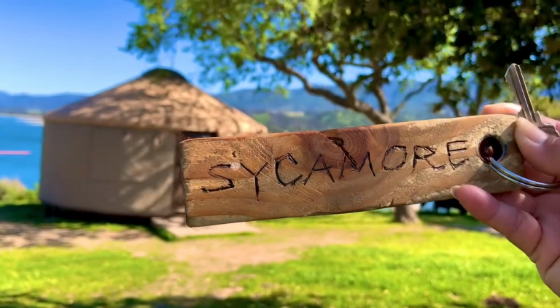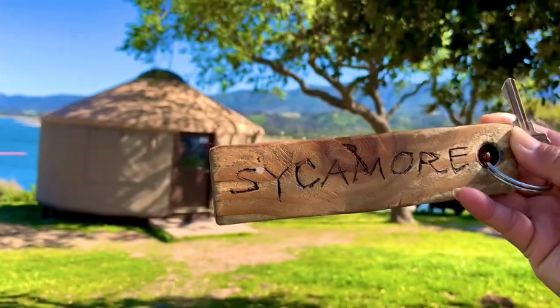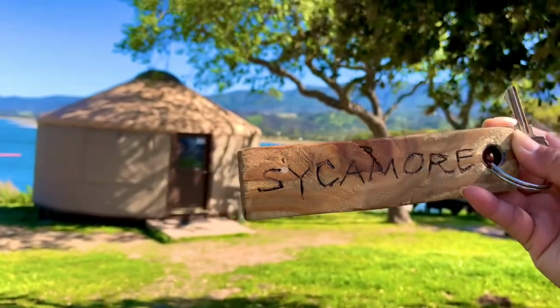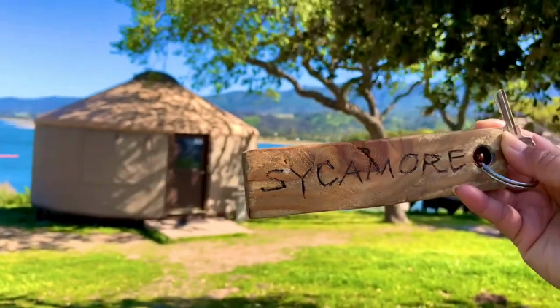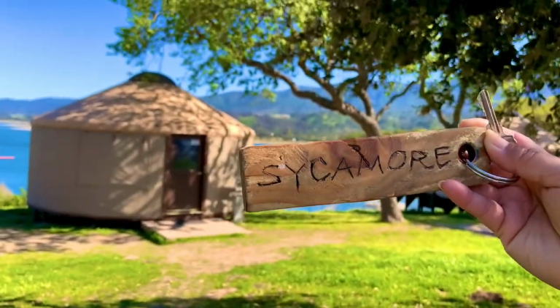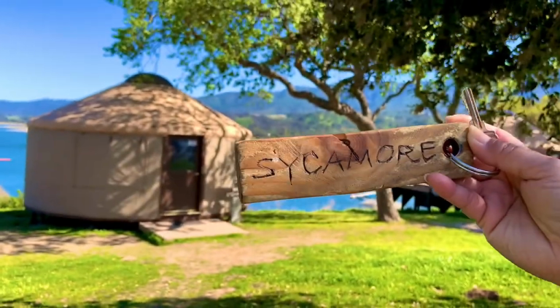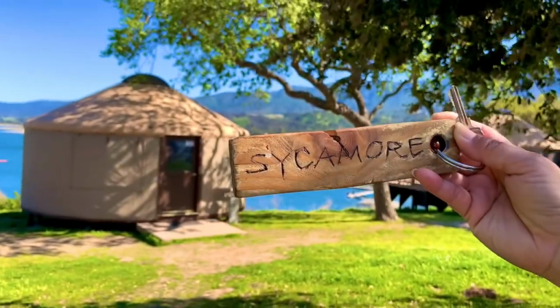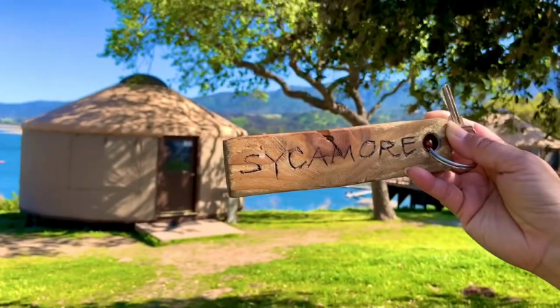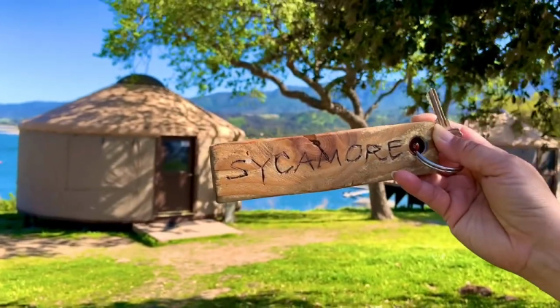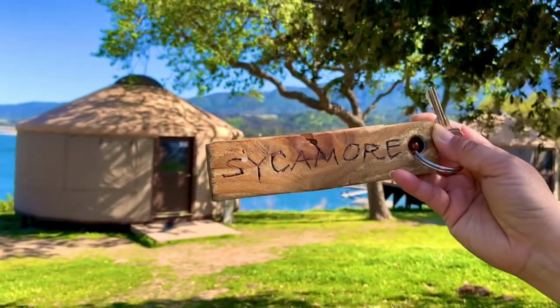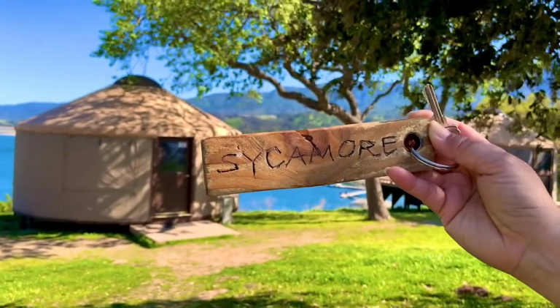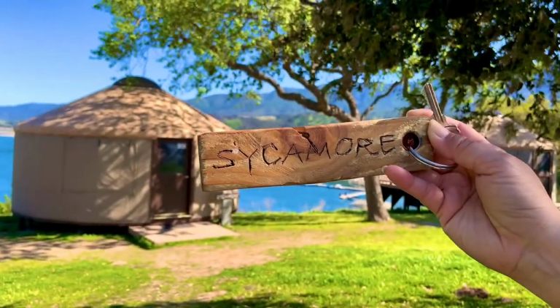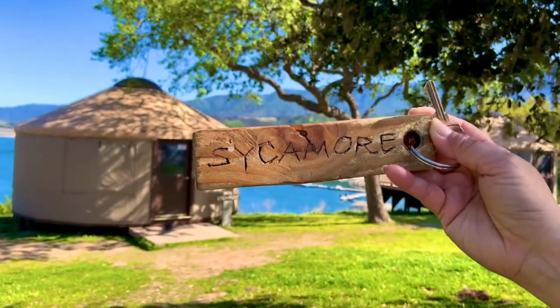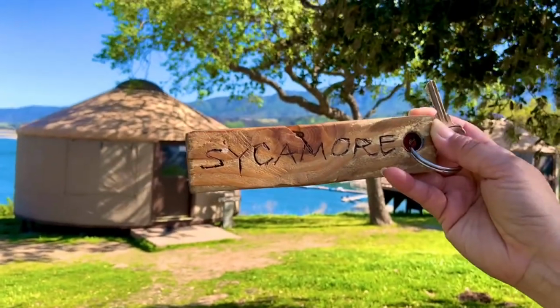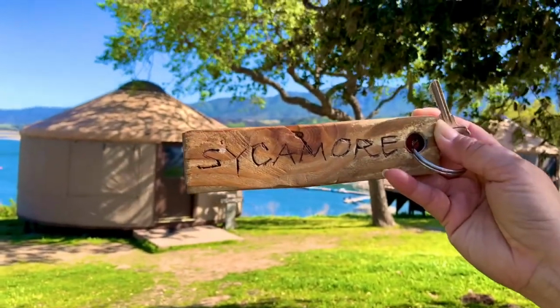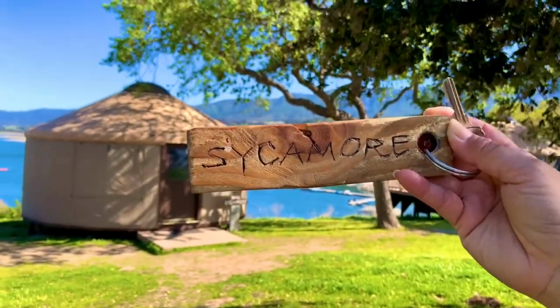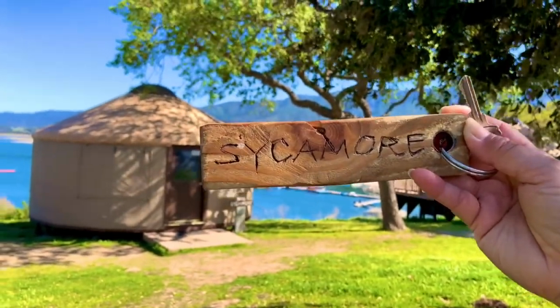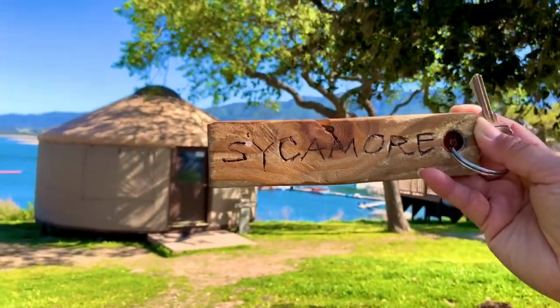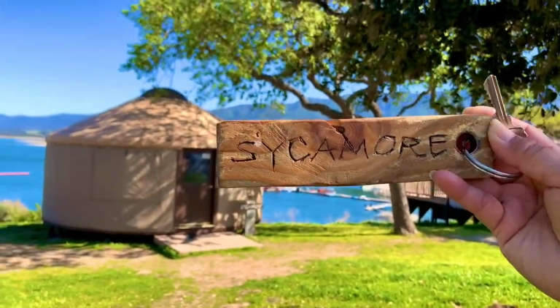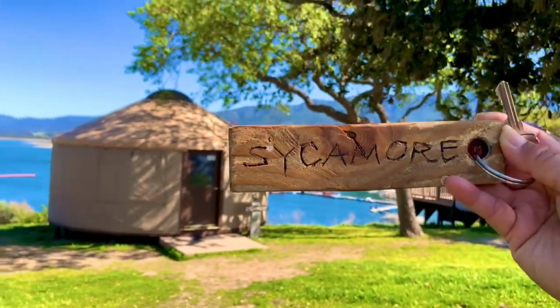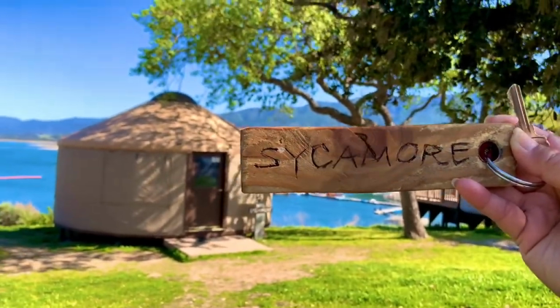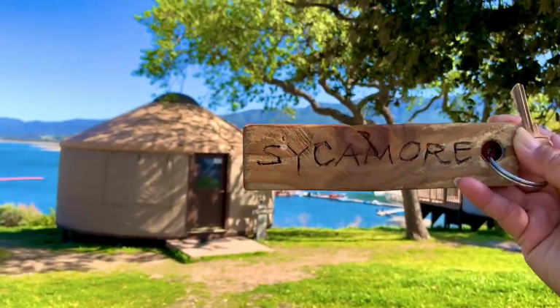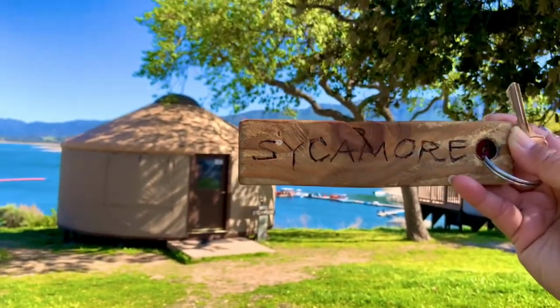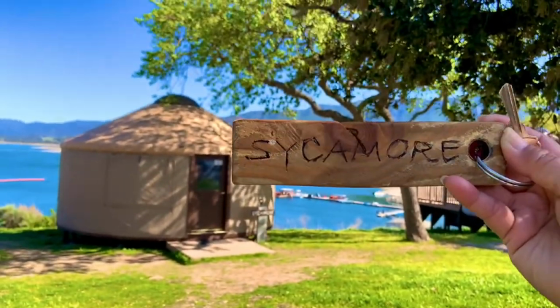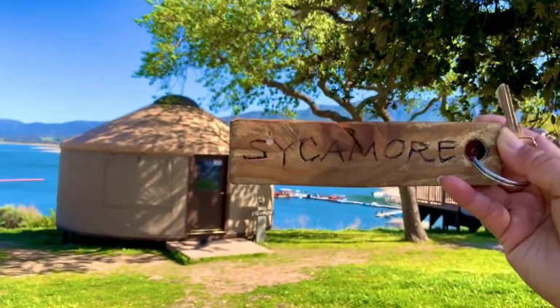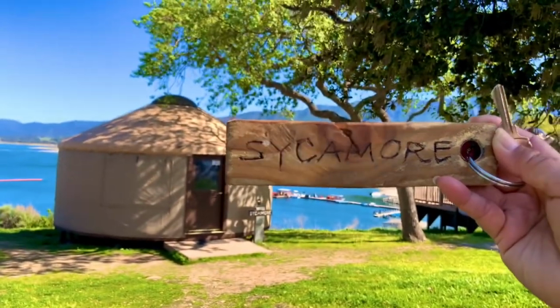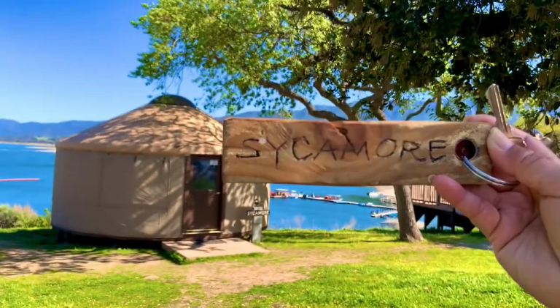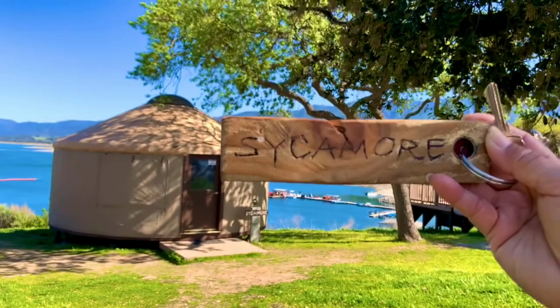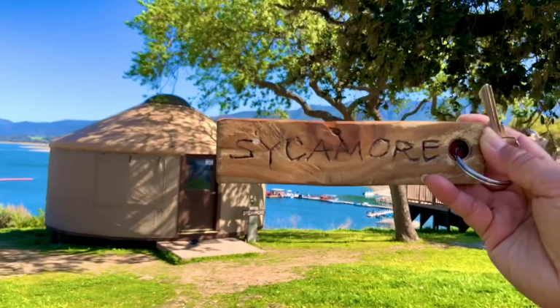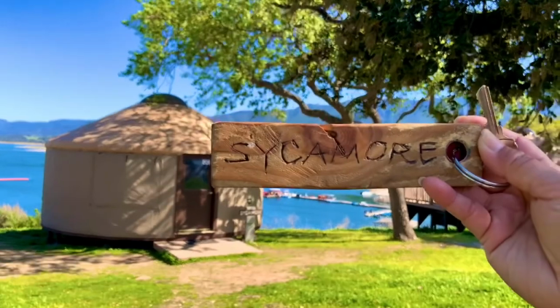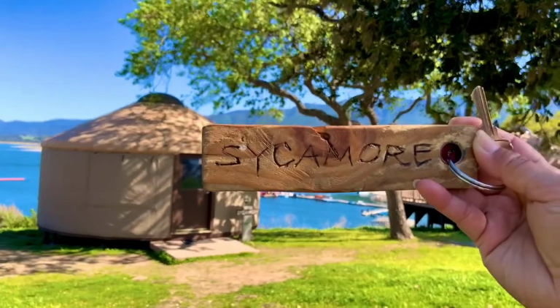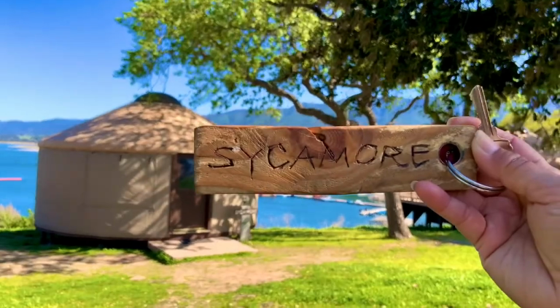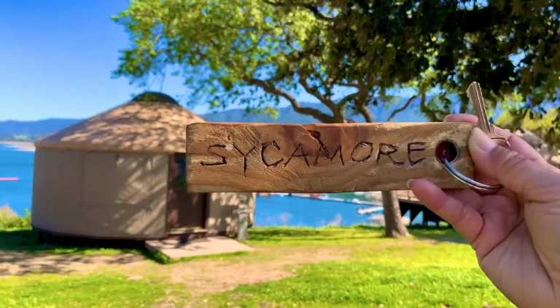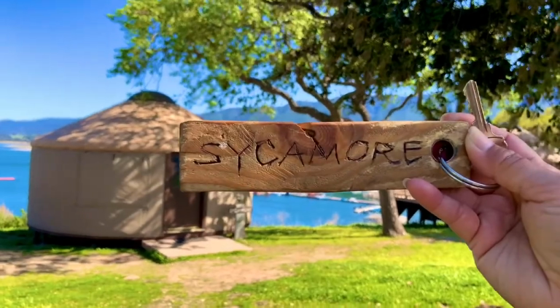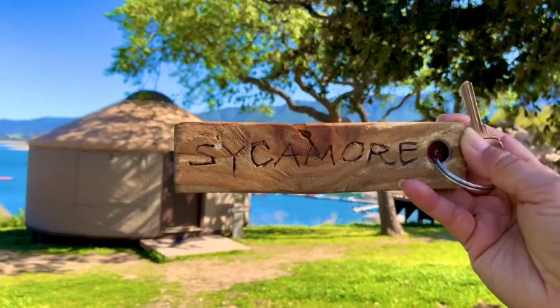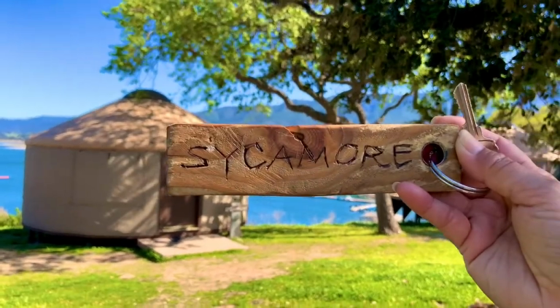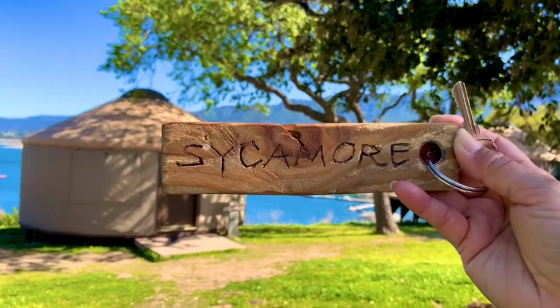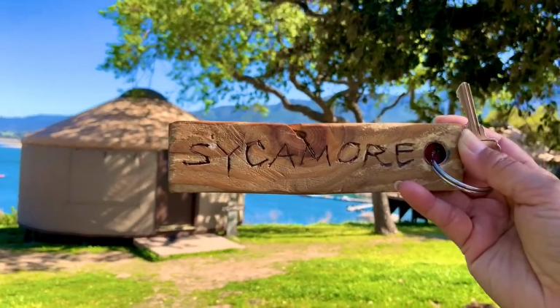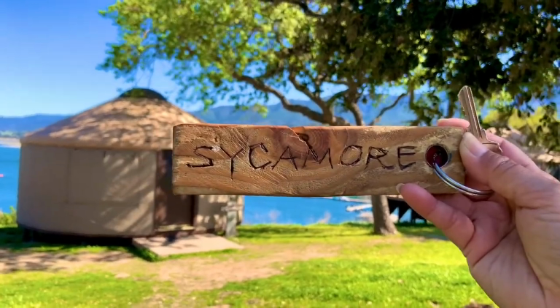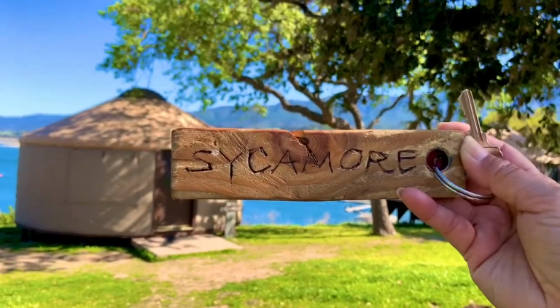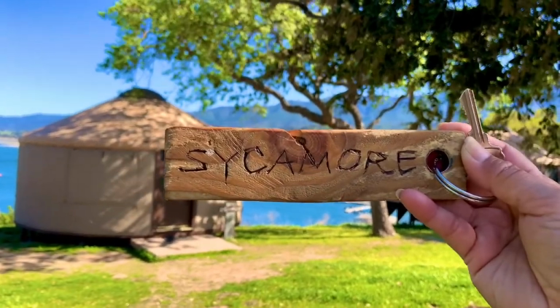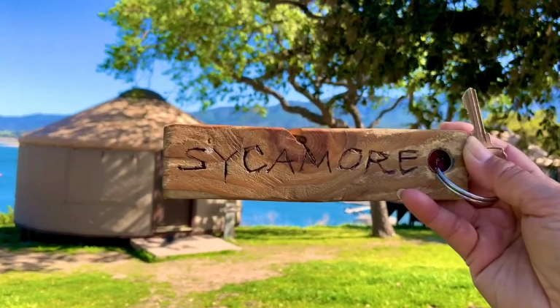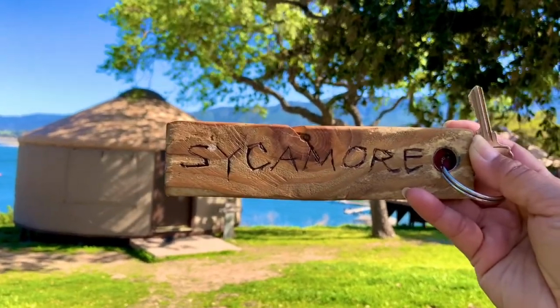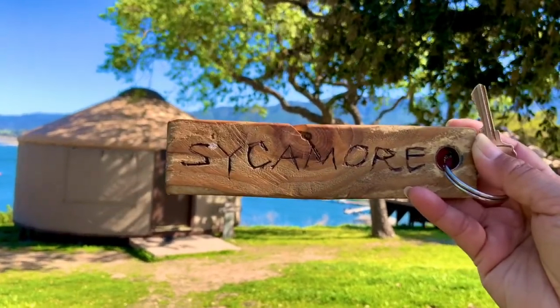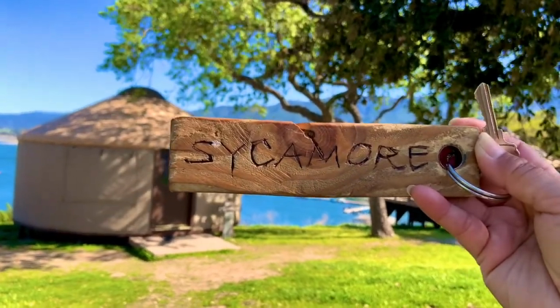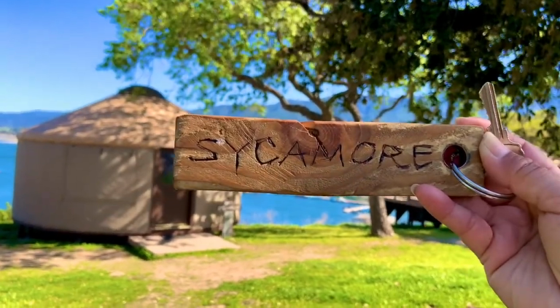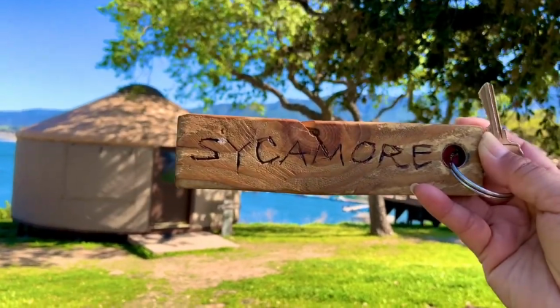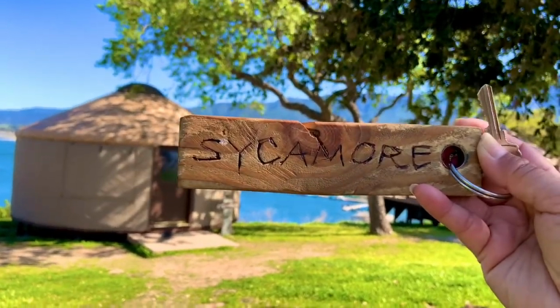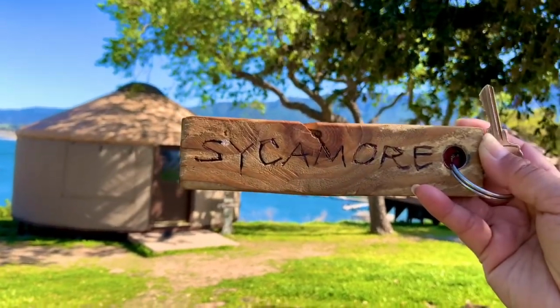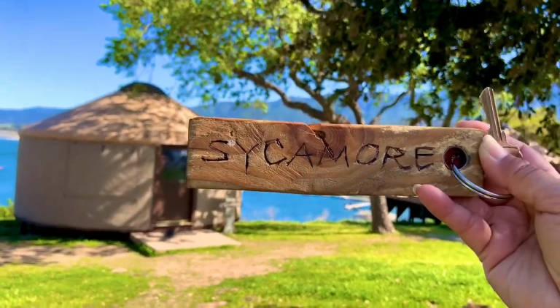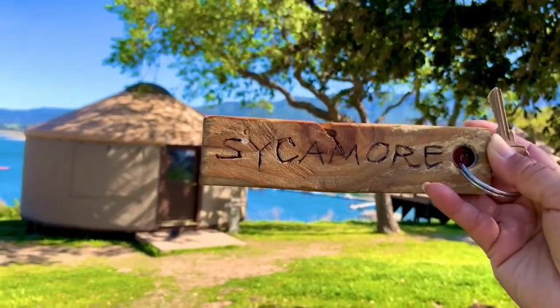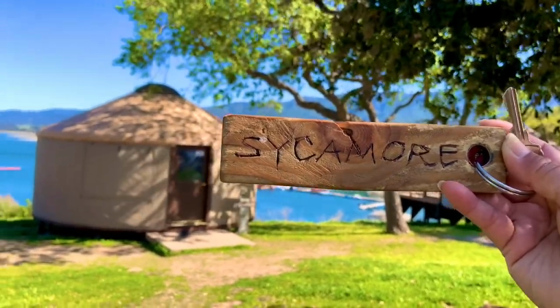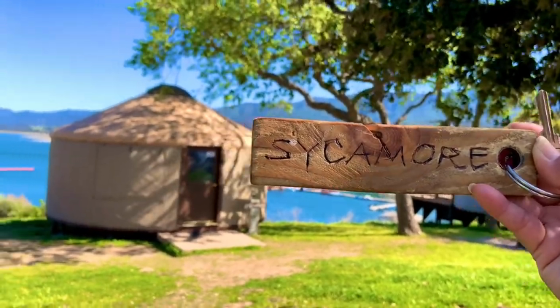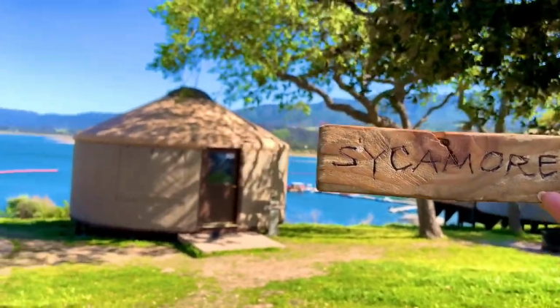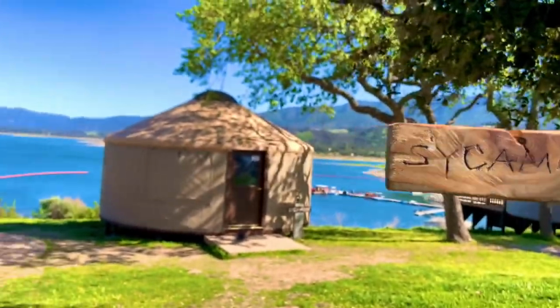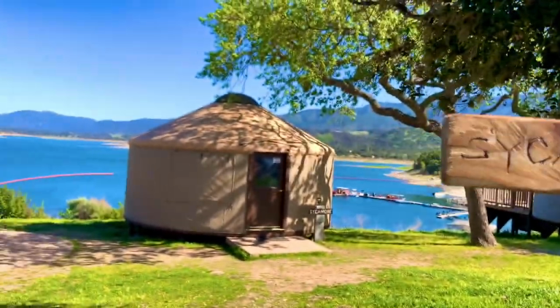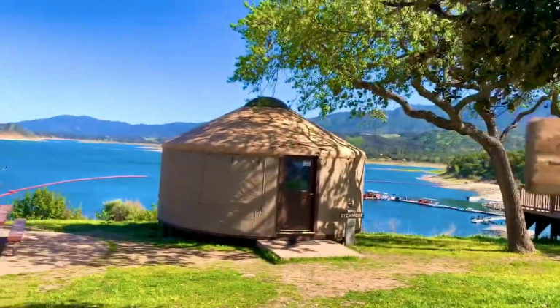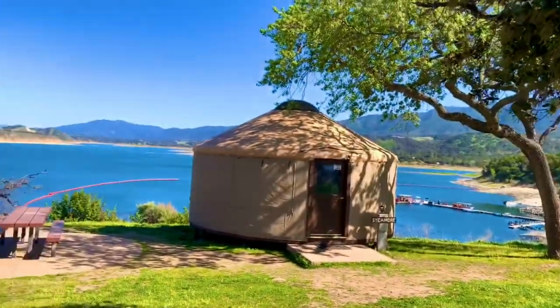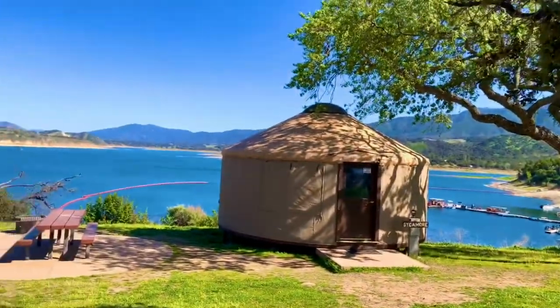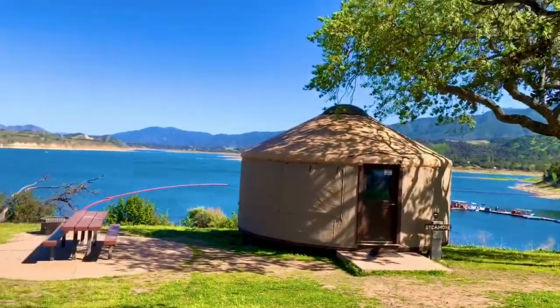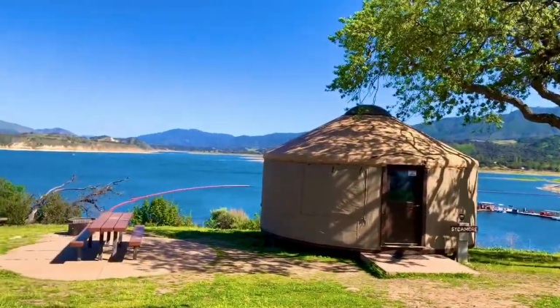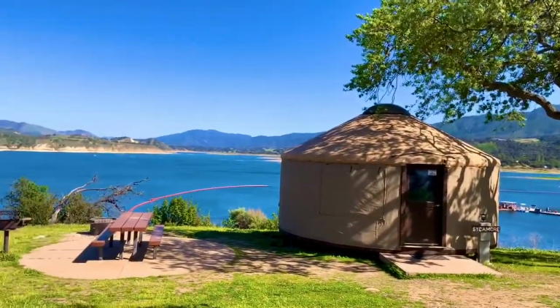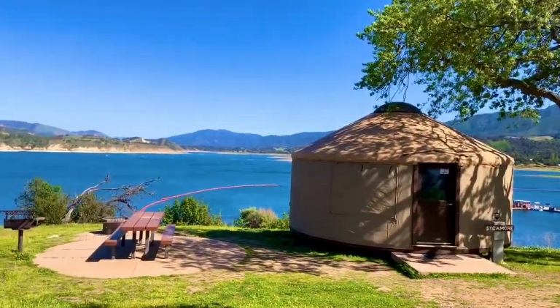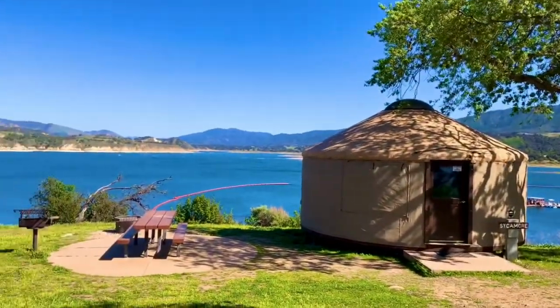Hello everyone! Welcome back to my channel. Now we're at Lake Kachuma, renting a yard.